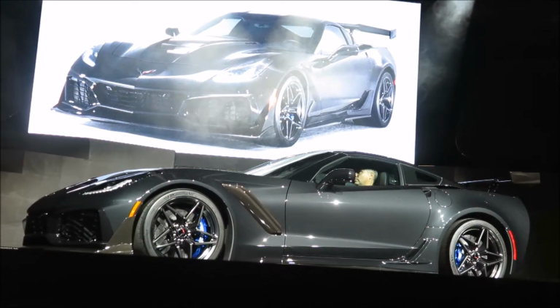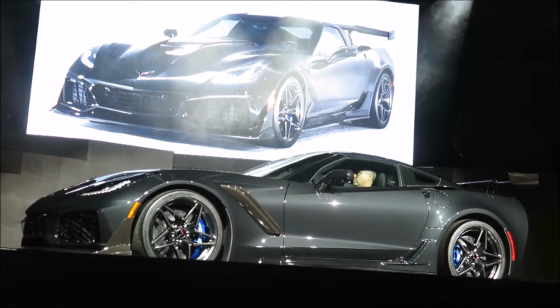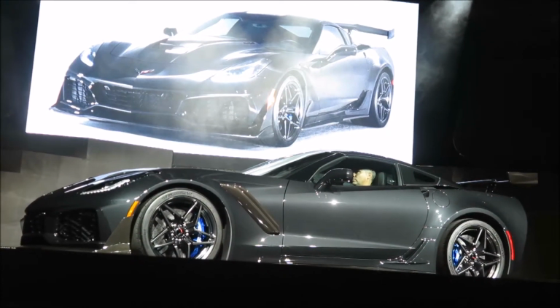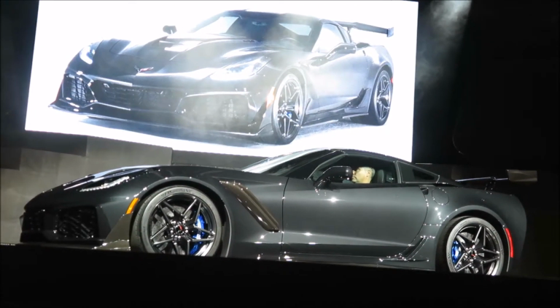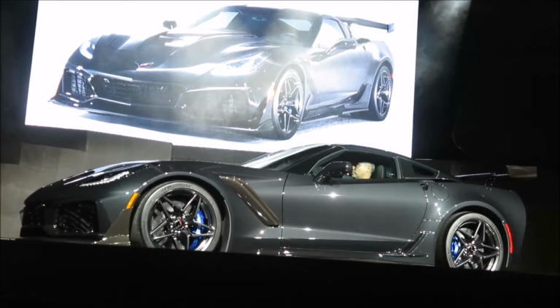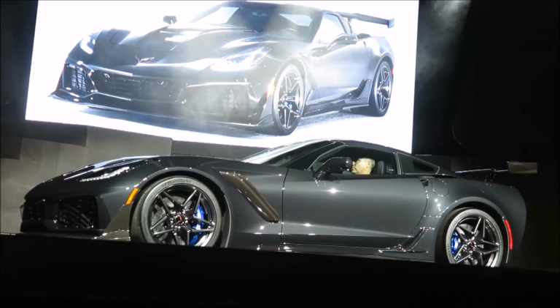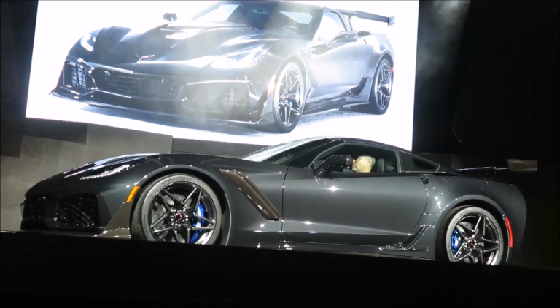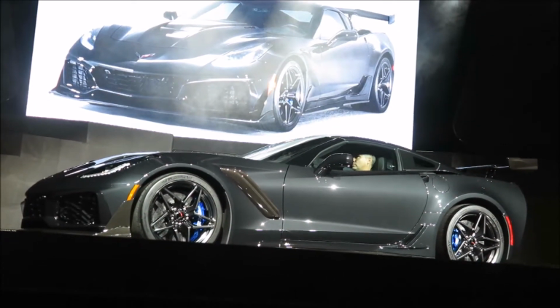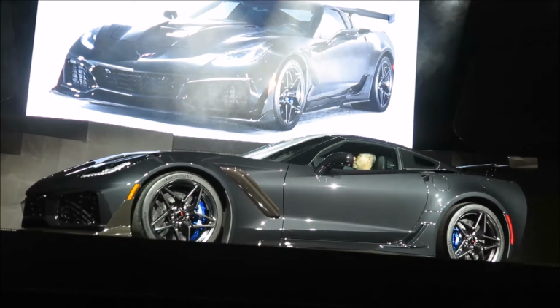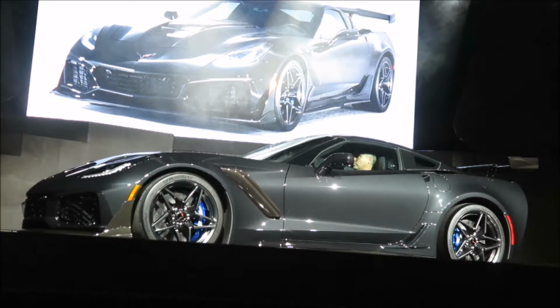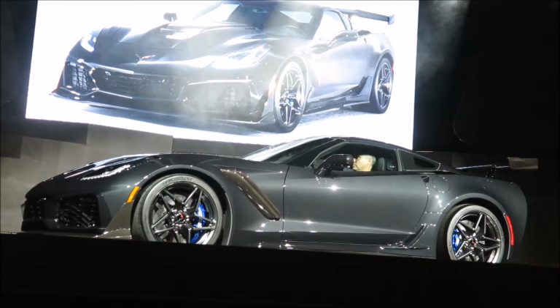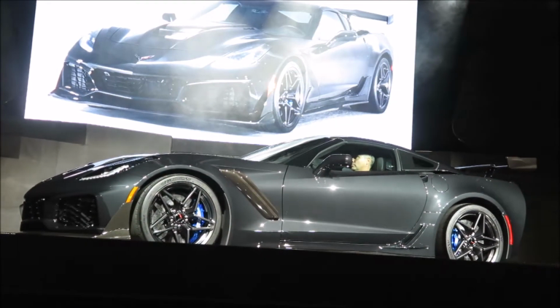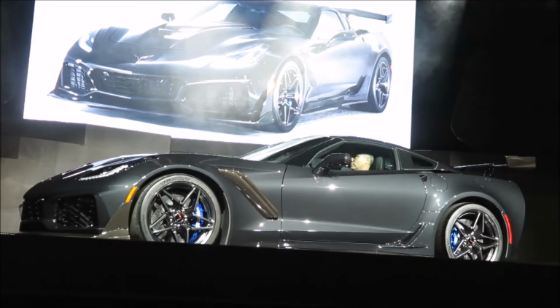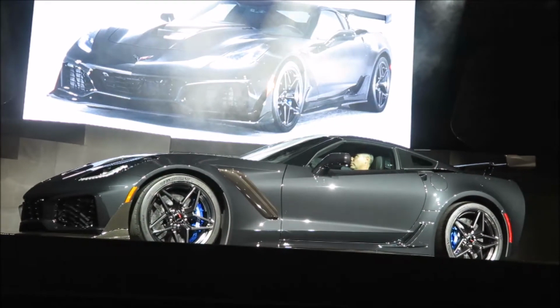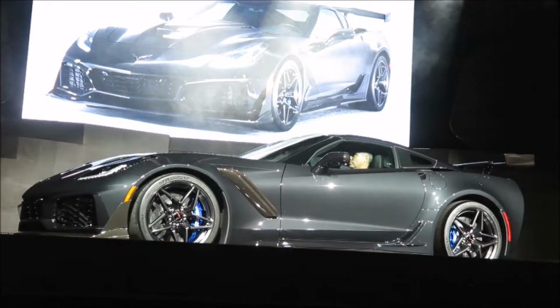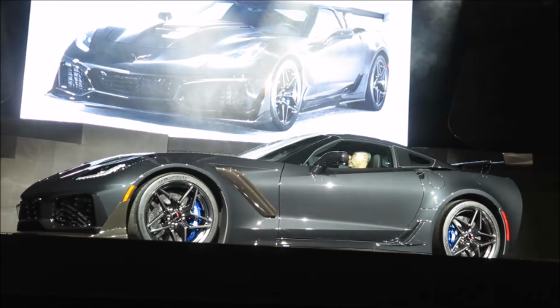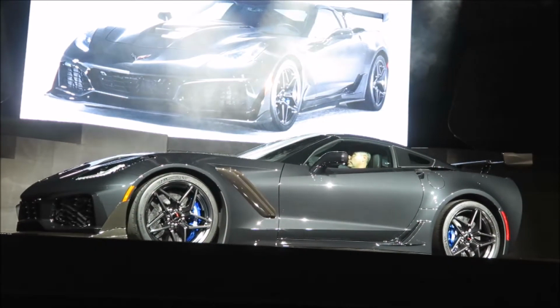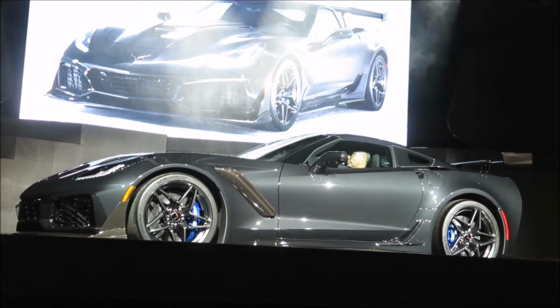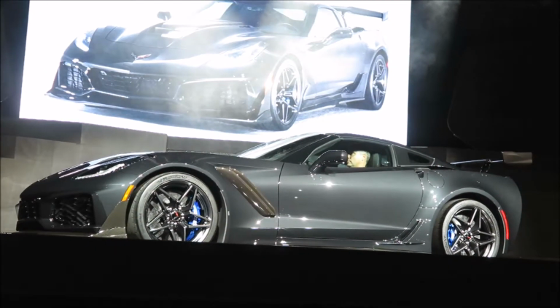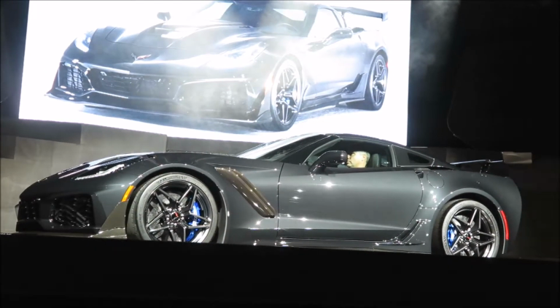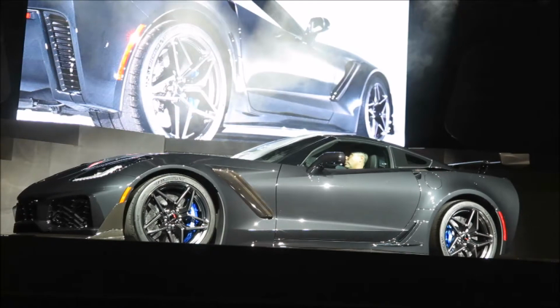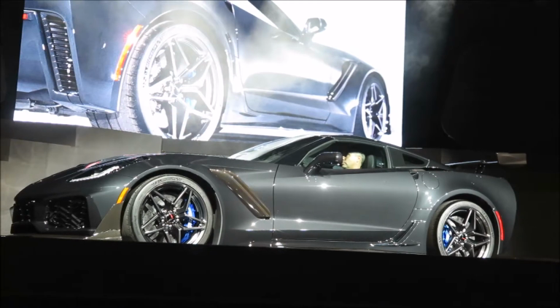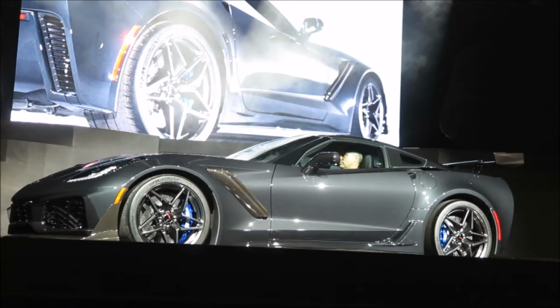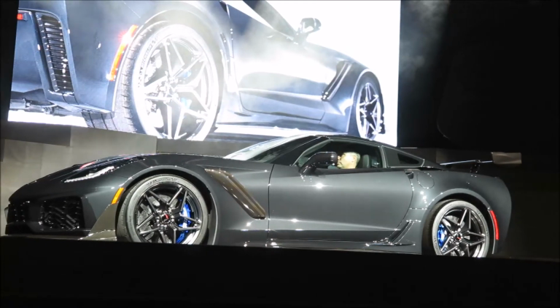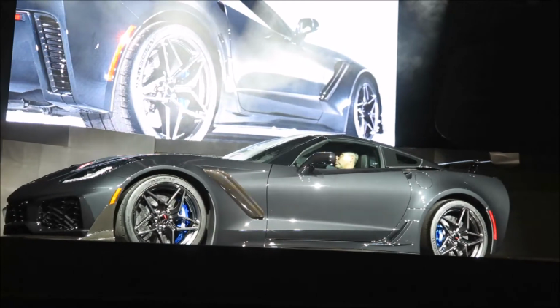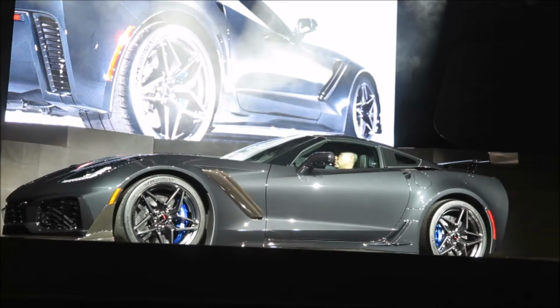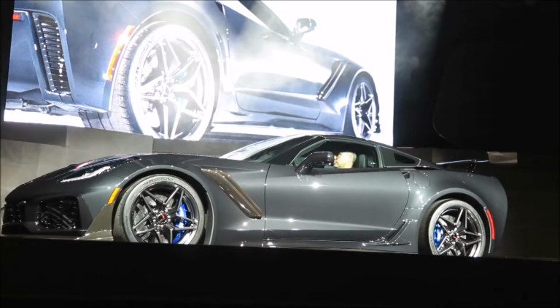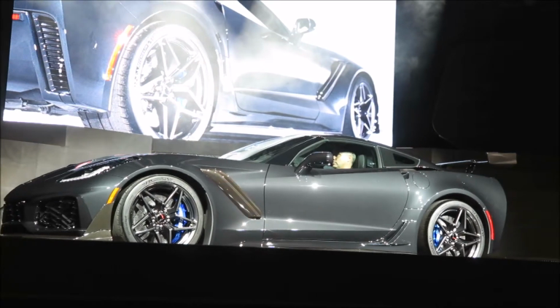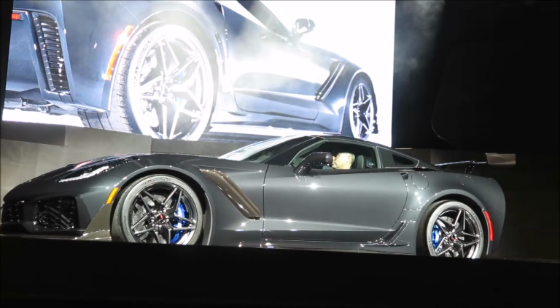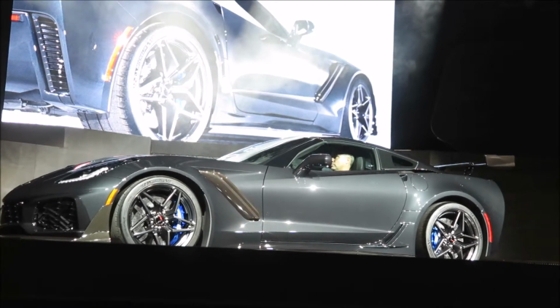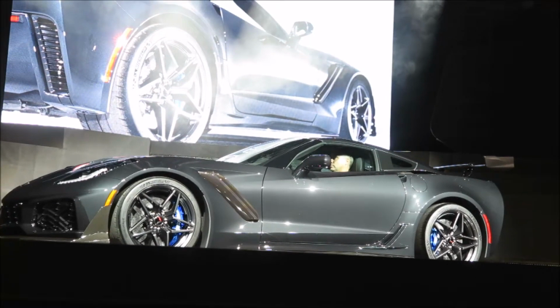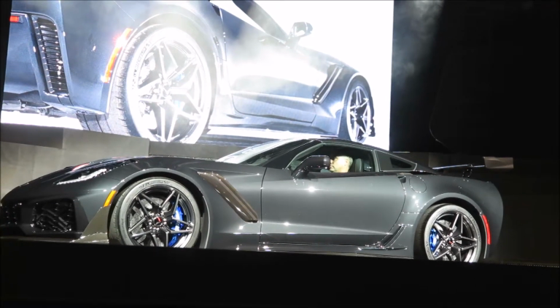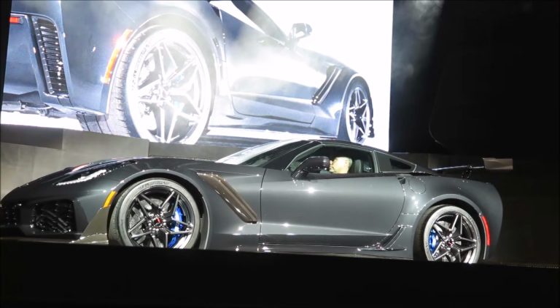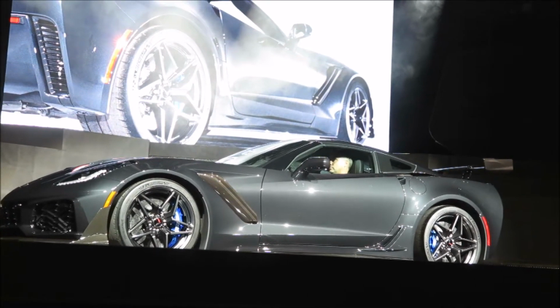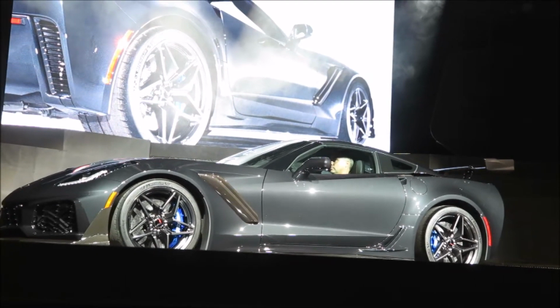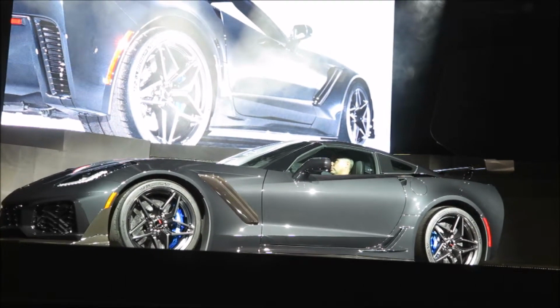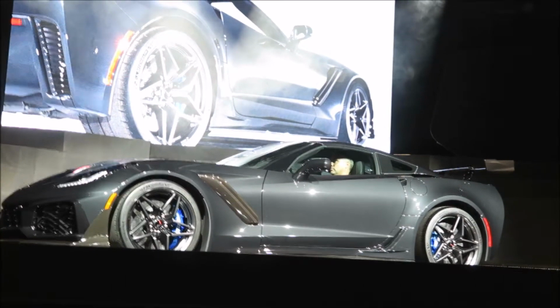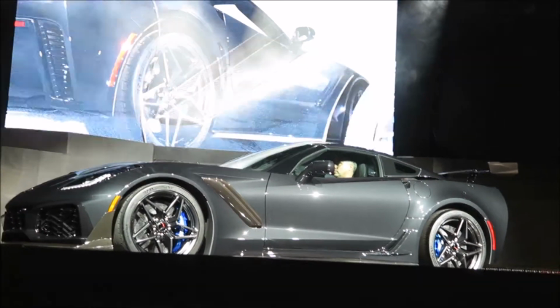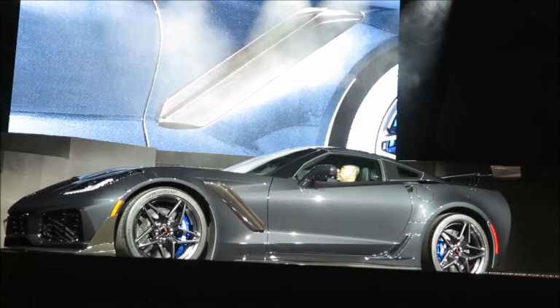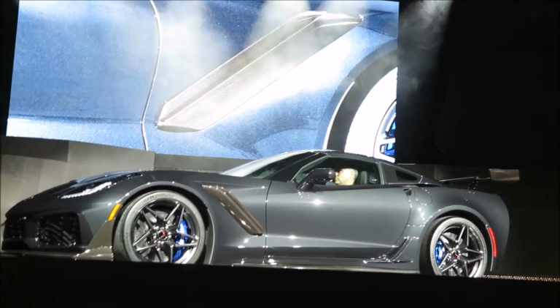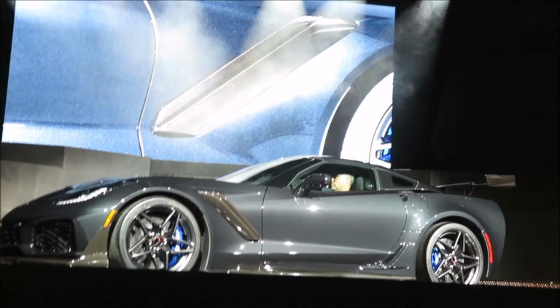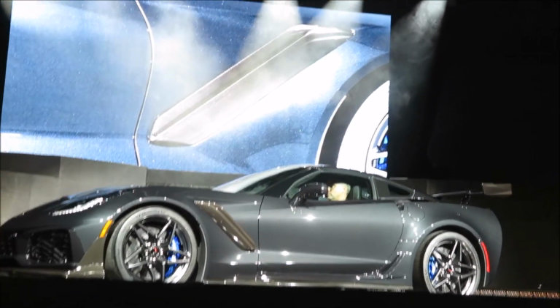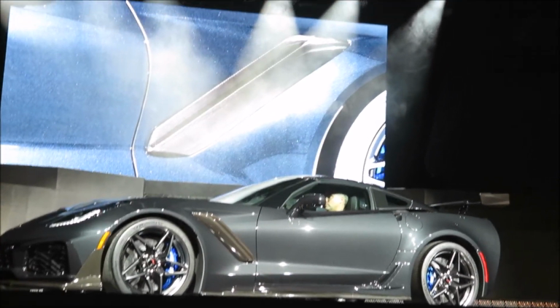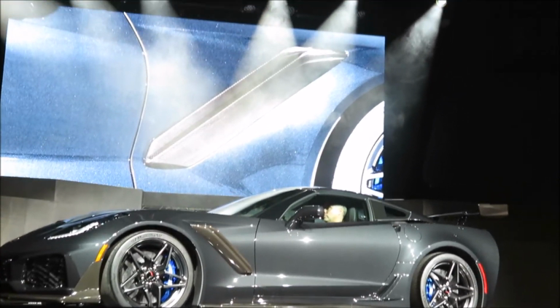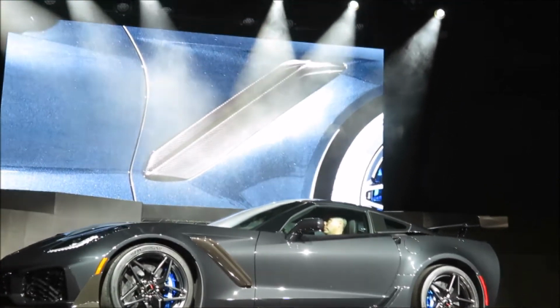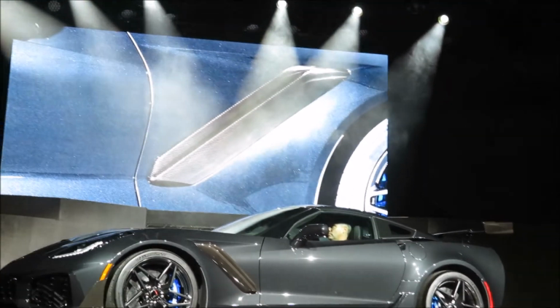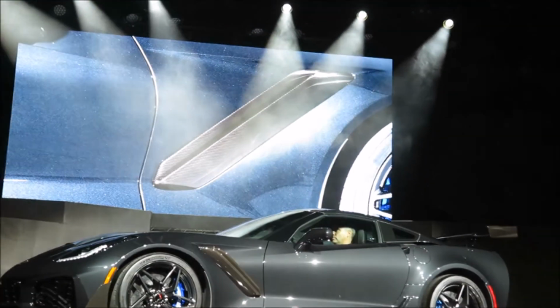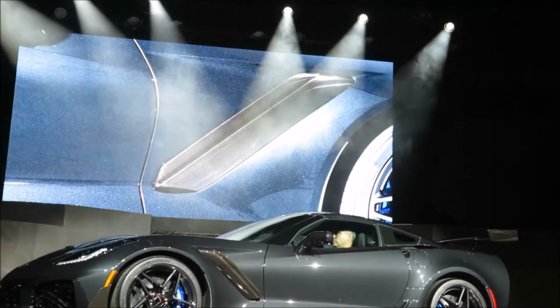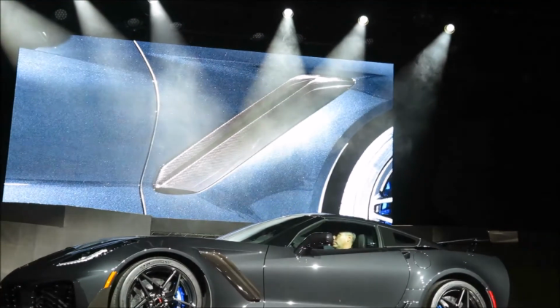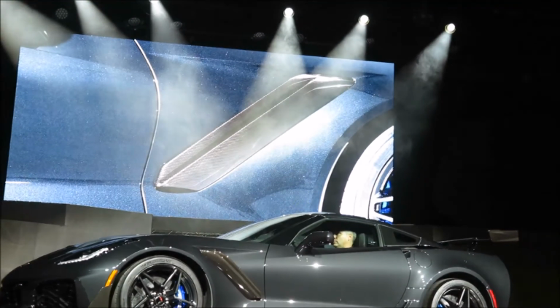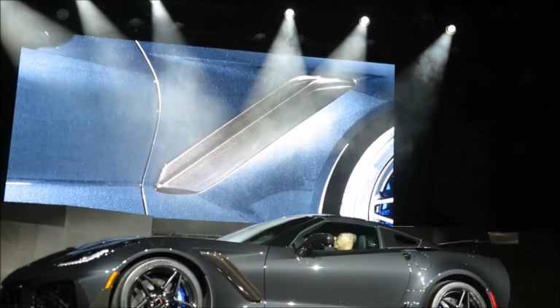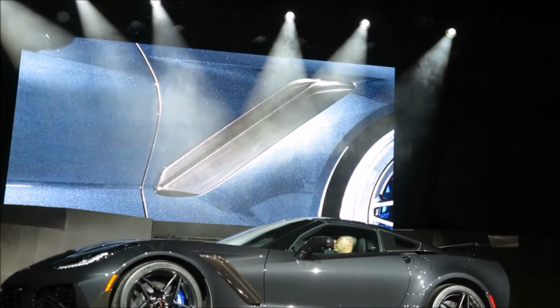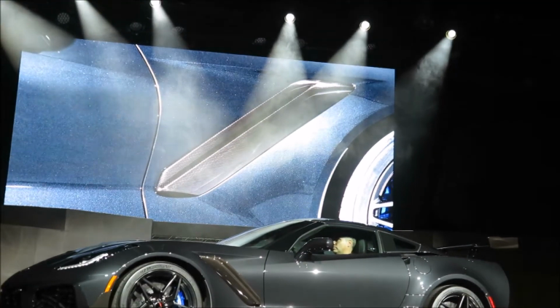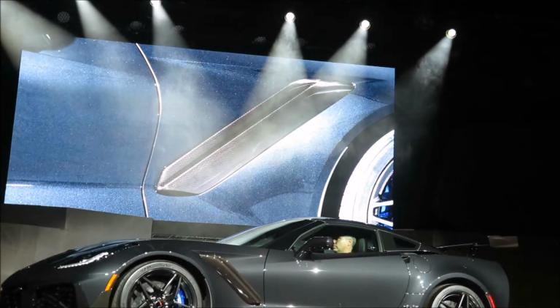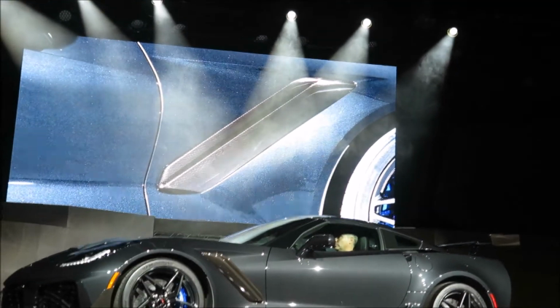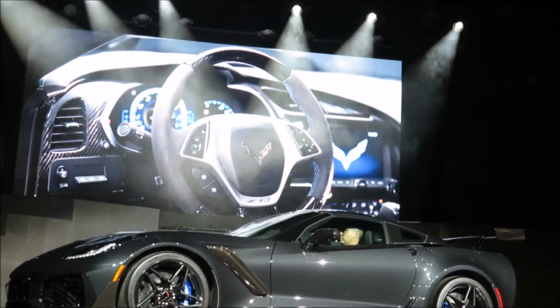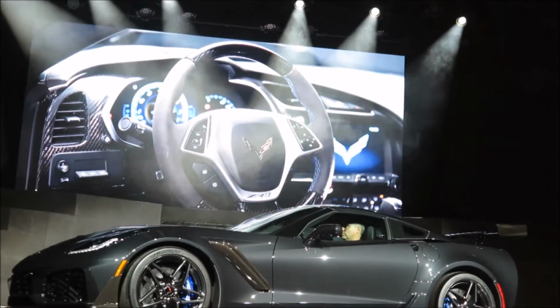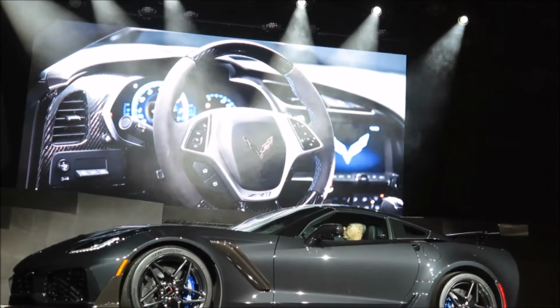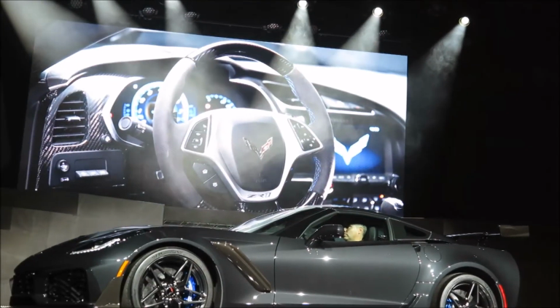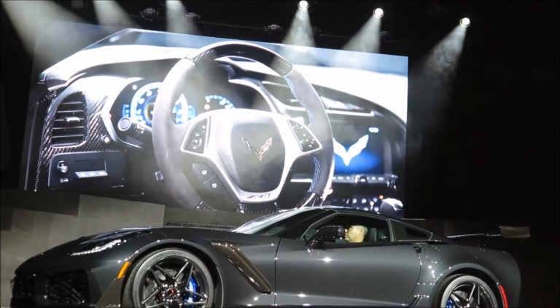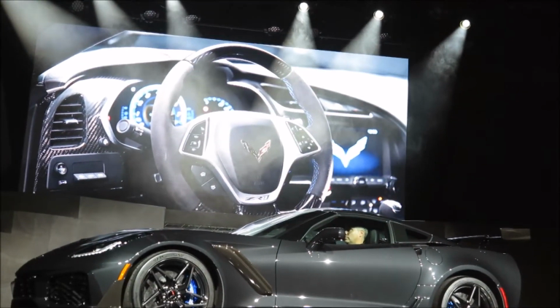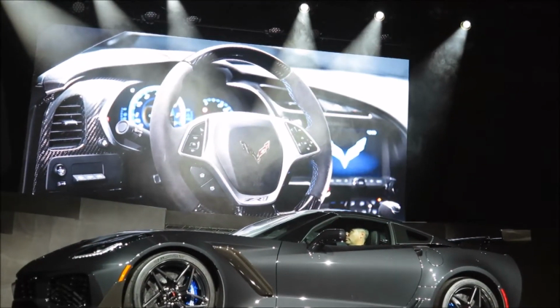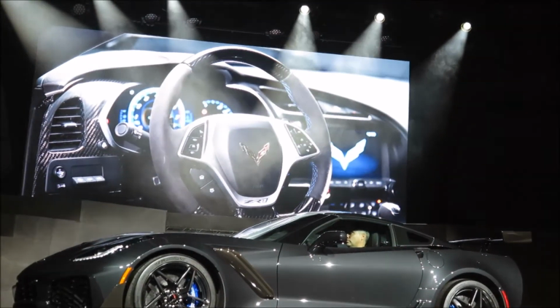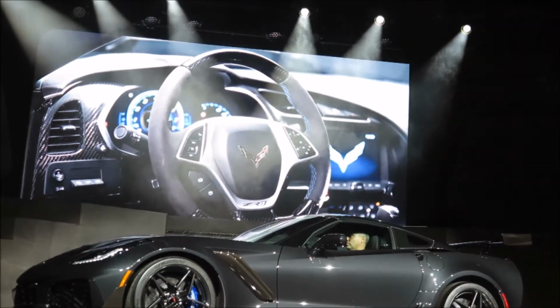I'm pleased to announce for the first time that the pricing for the ZR1 will start at $119,995.